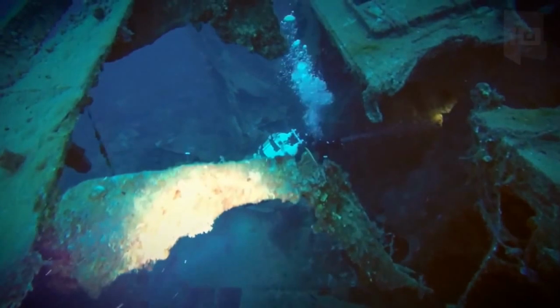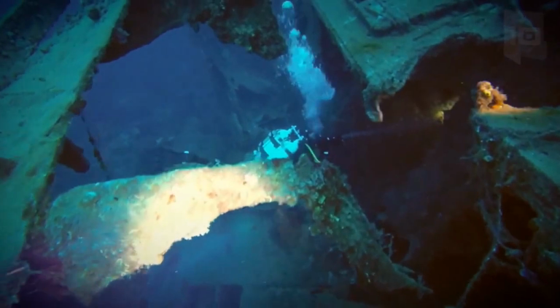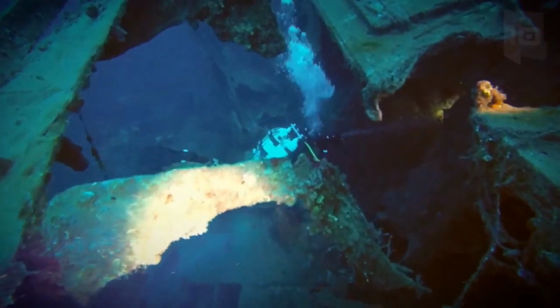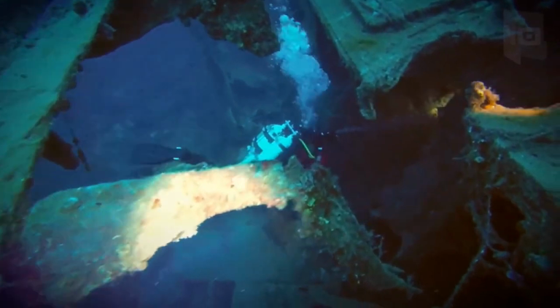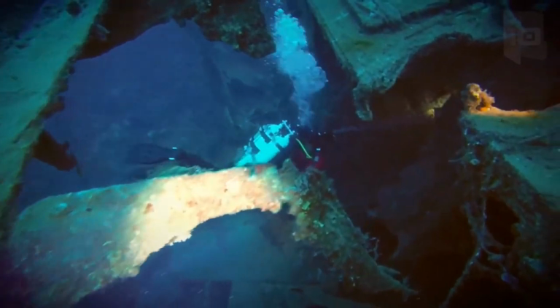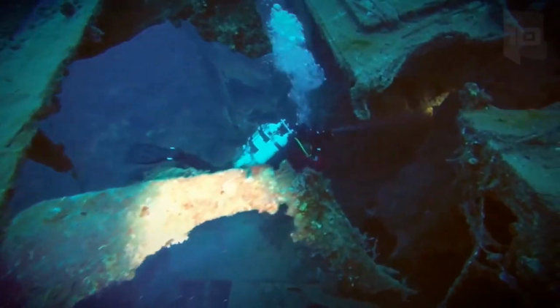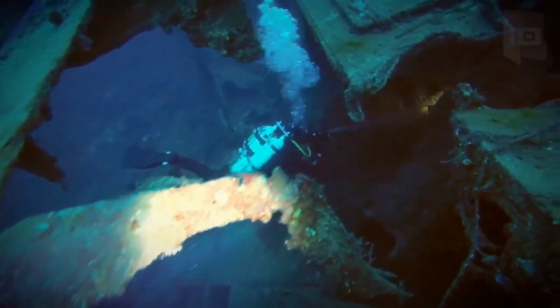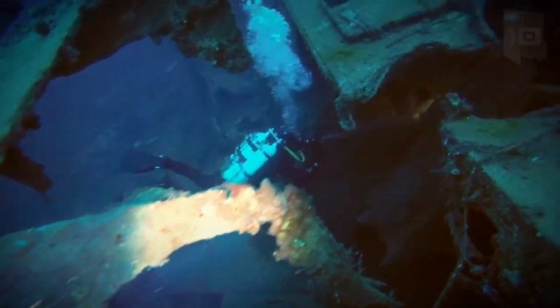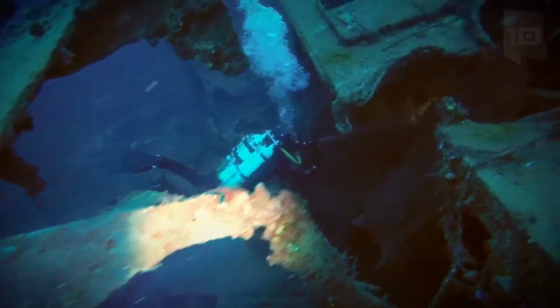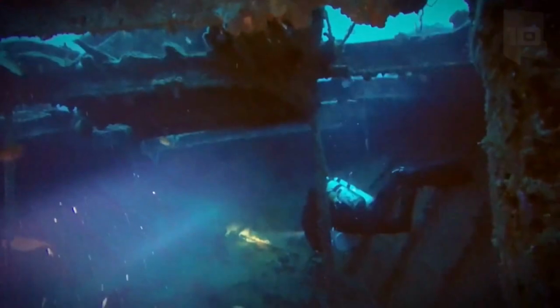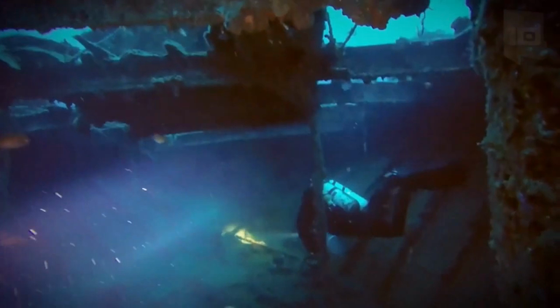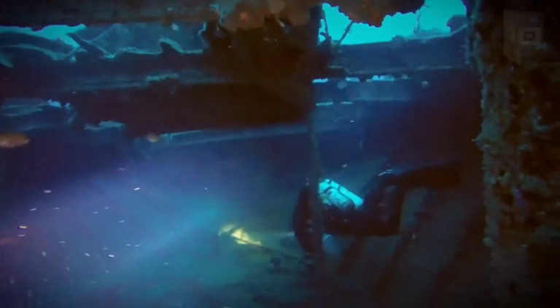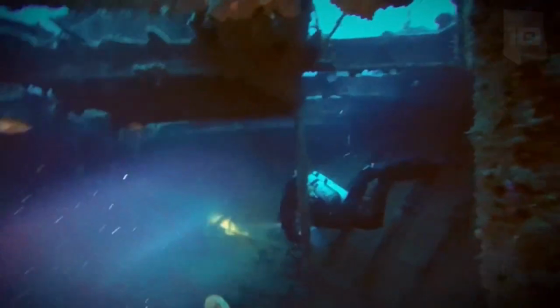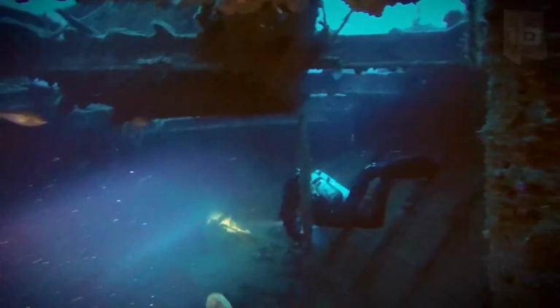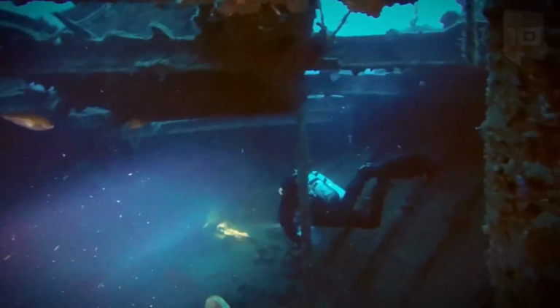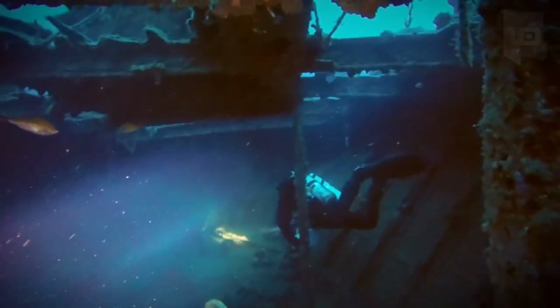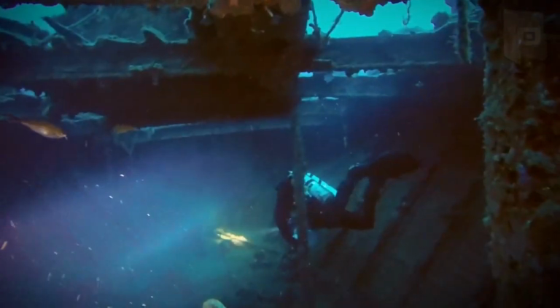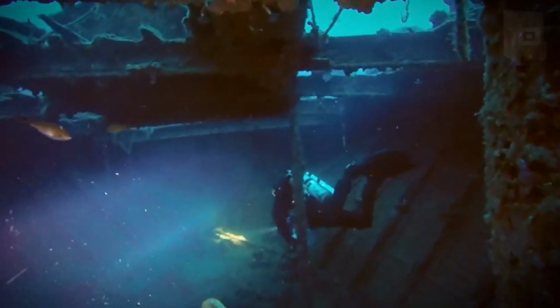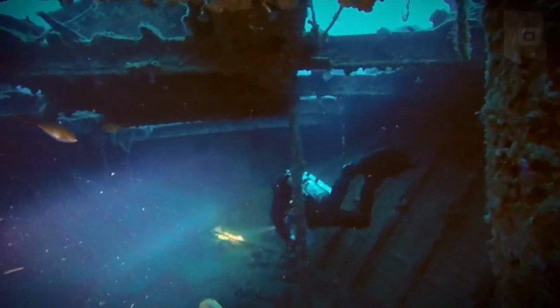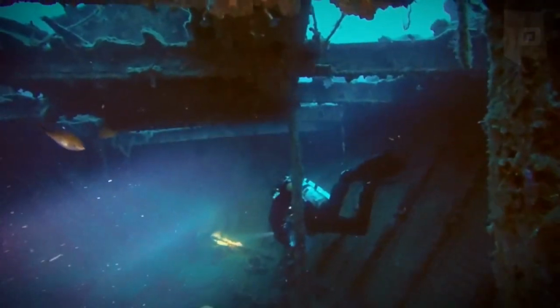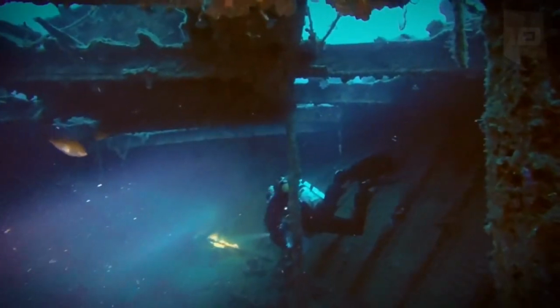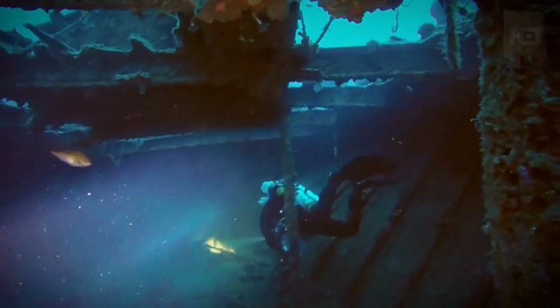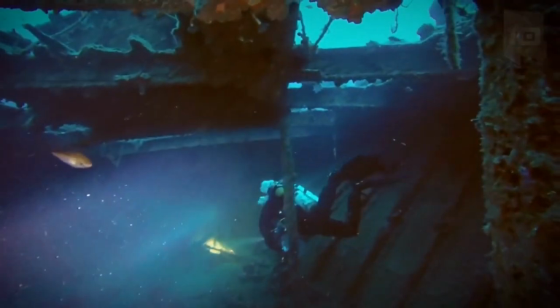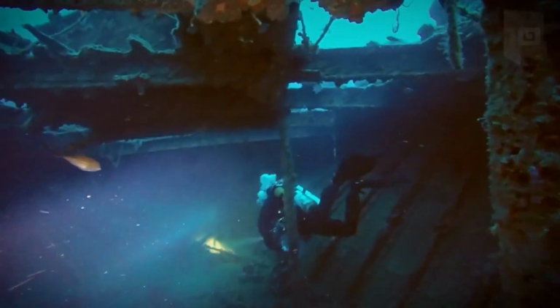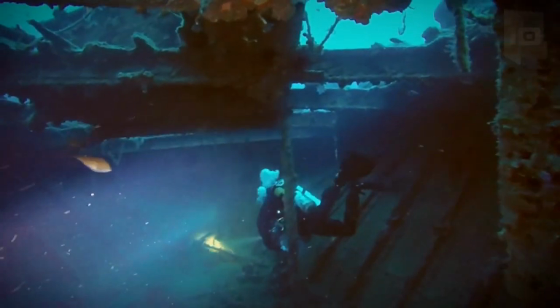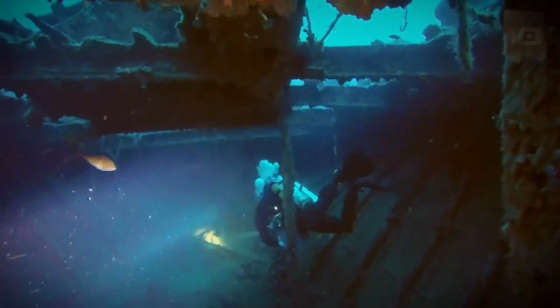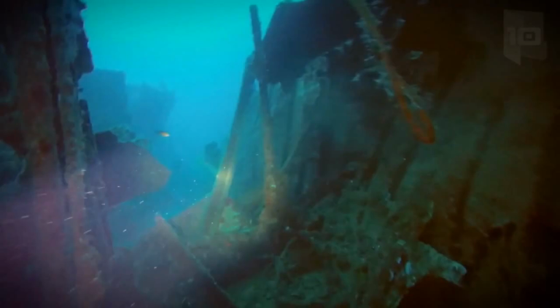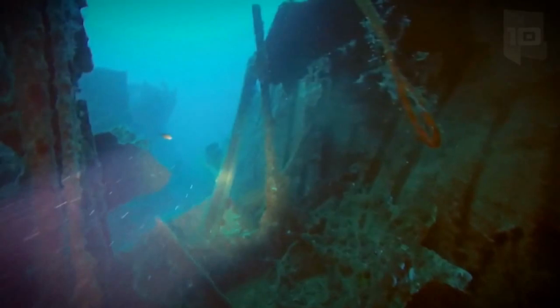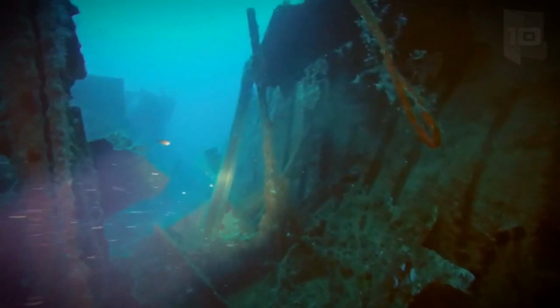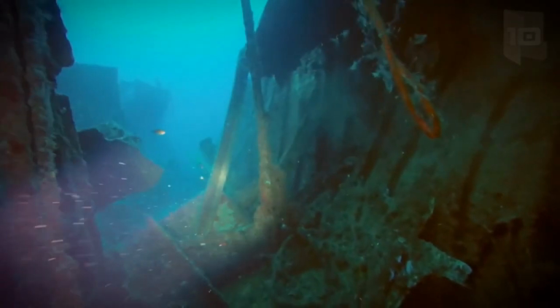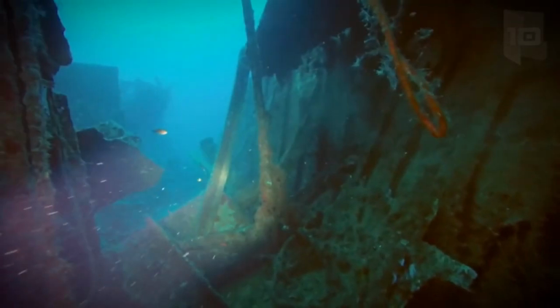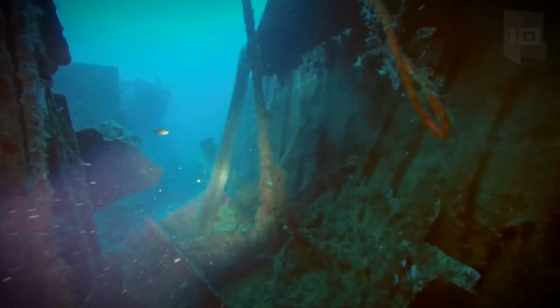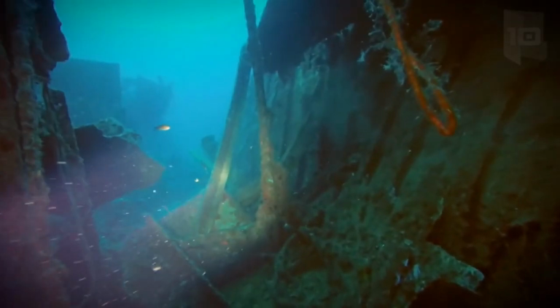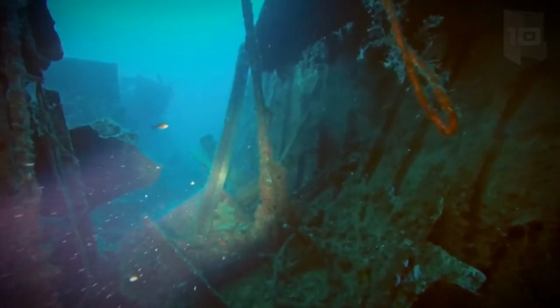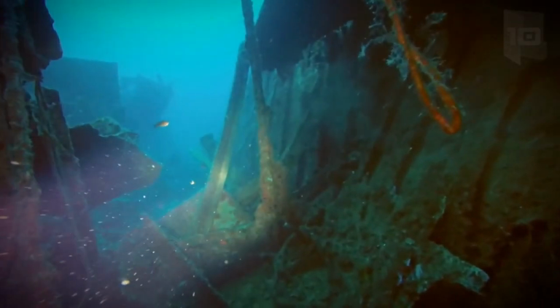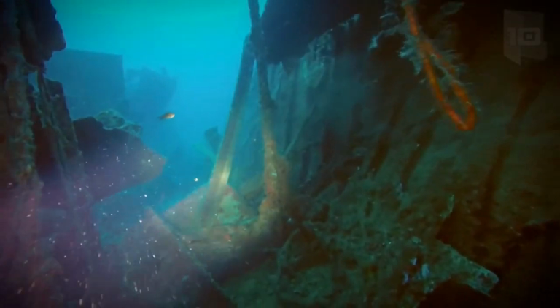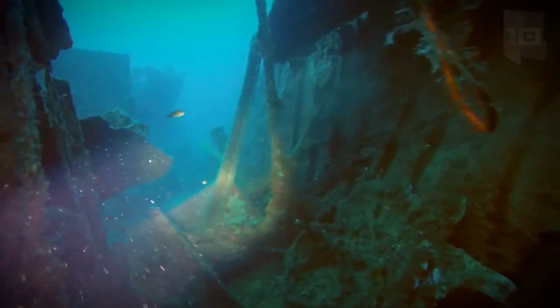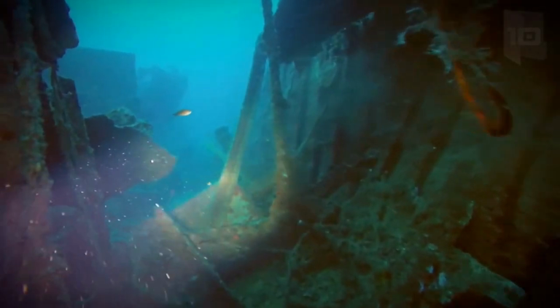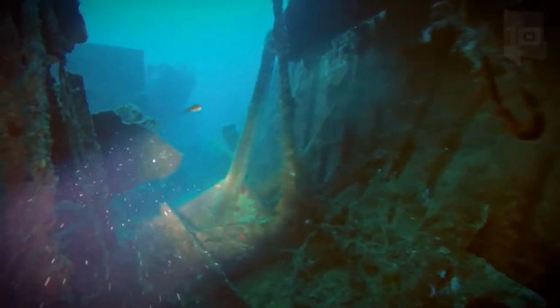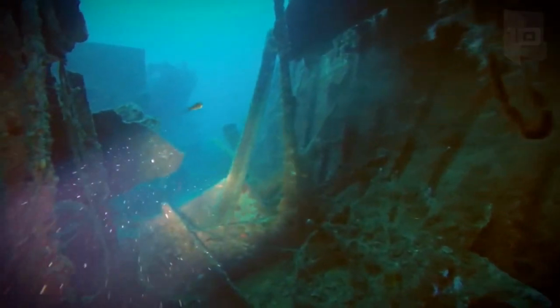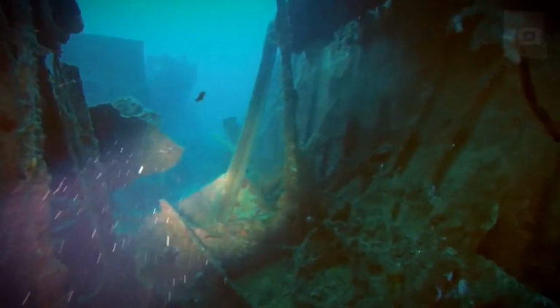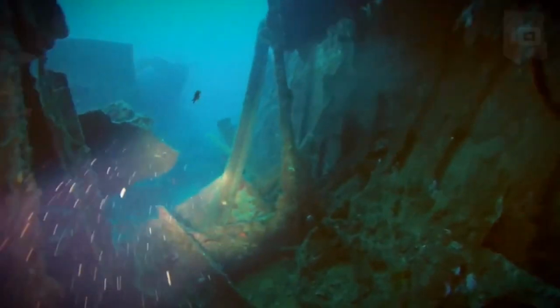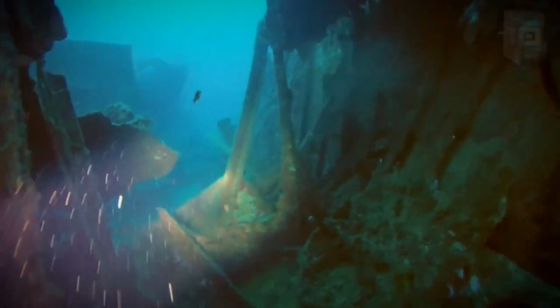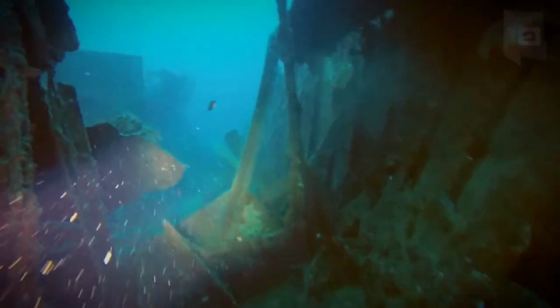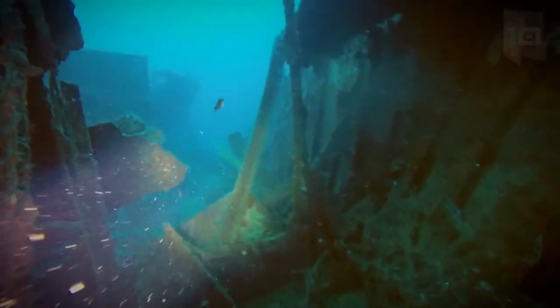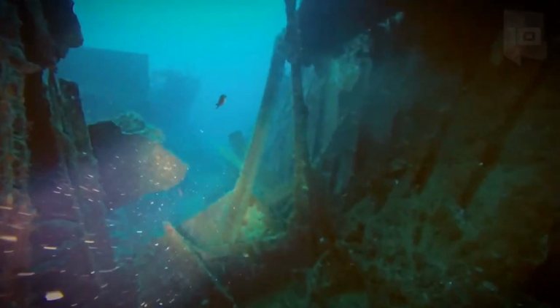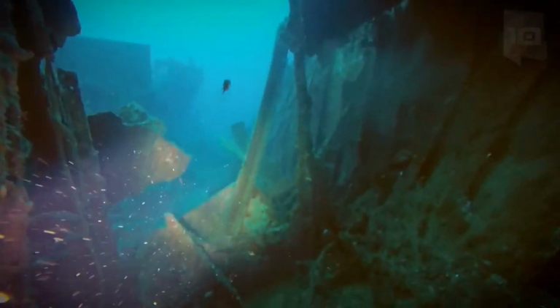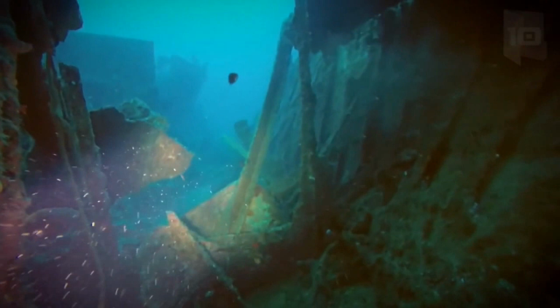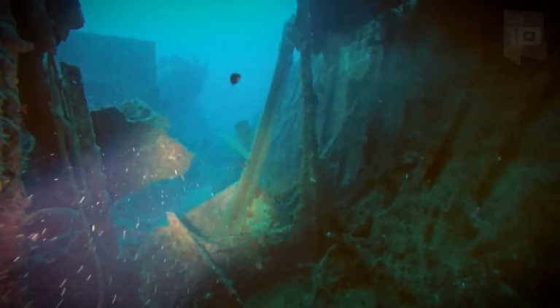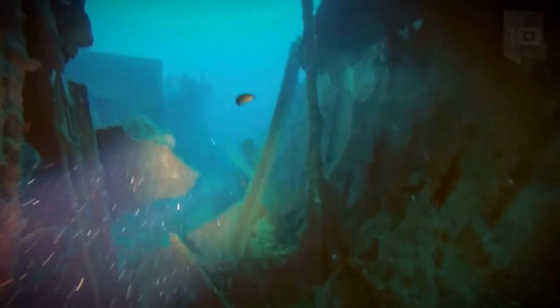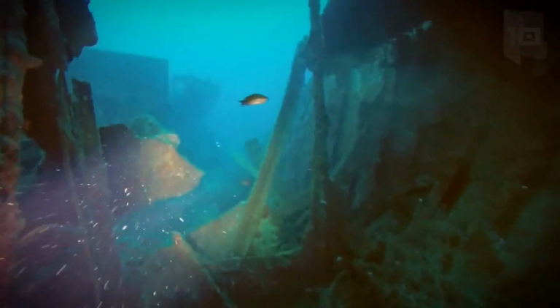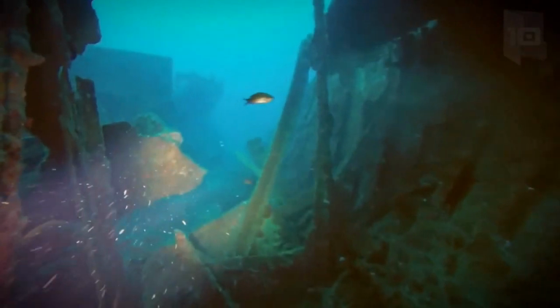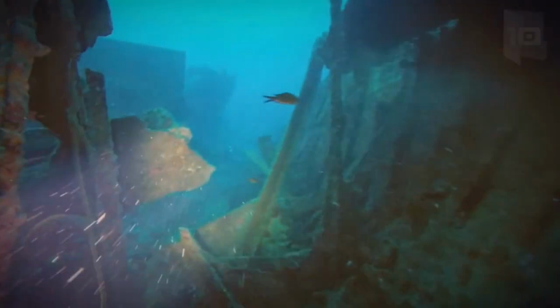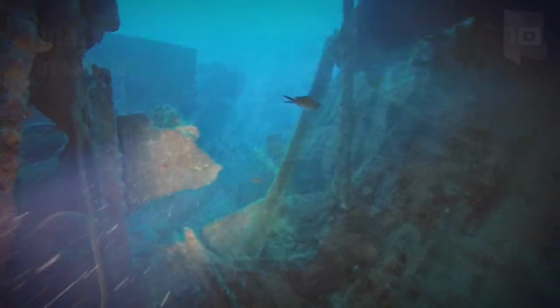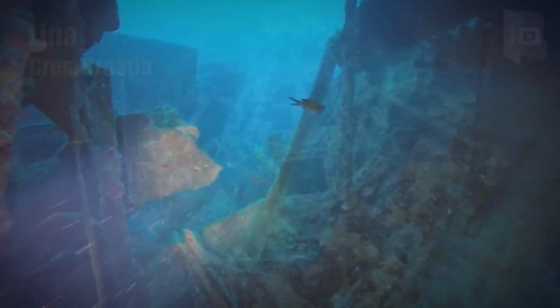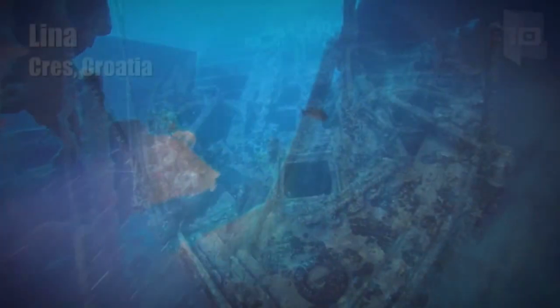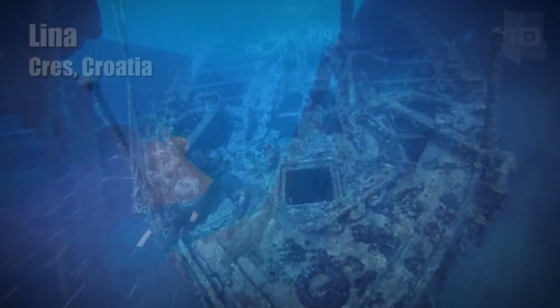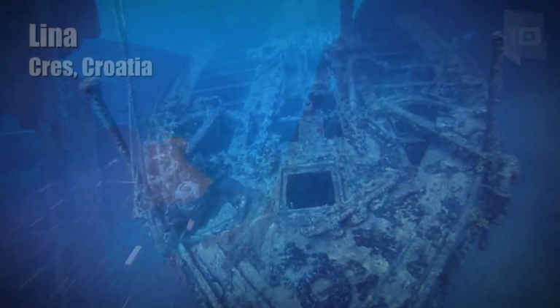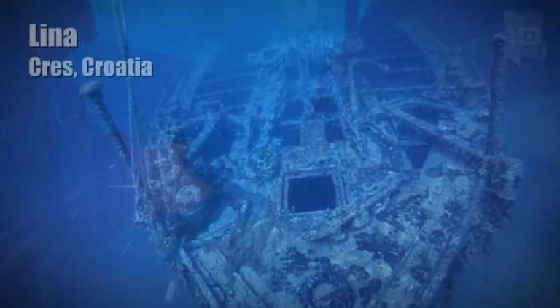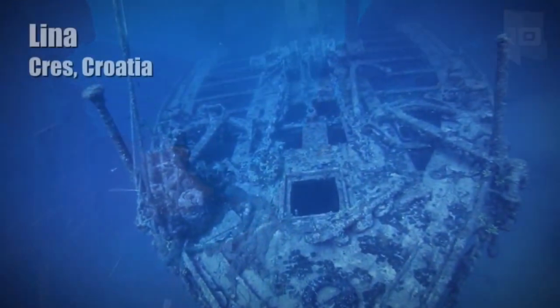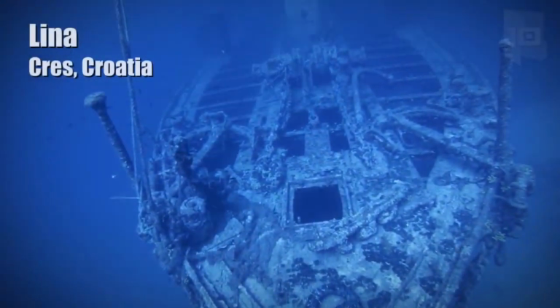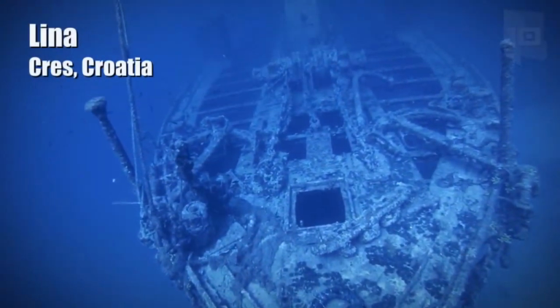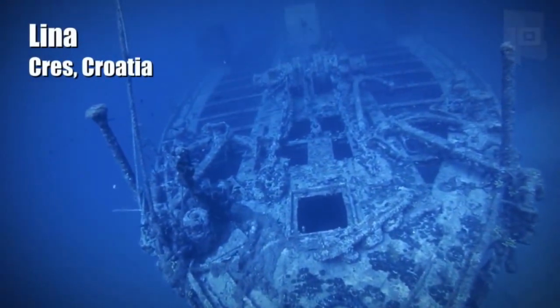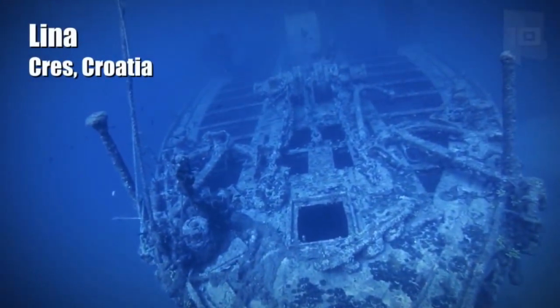In 1999, it was discovered by divers and still retains almost its entire structure.